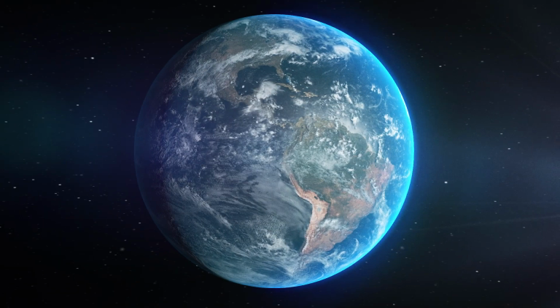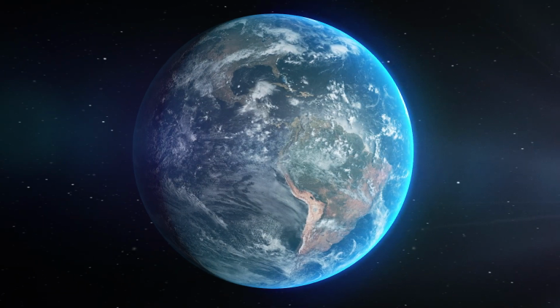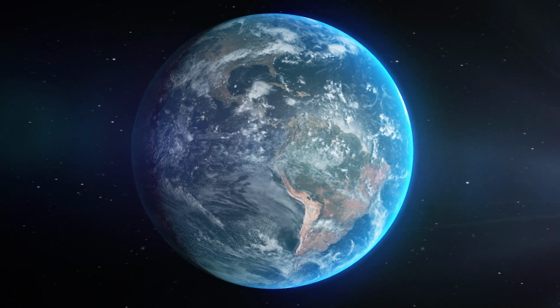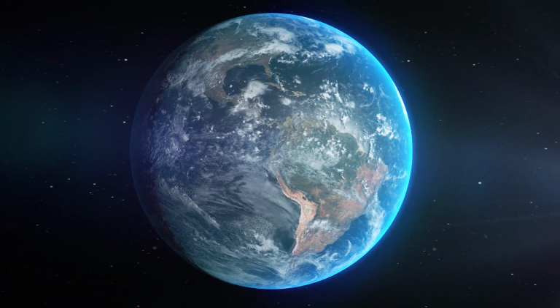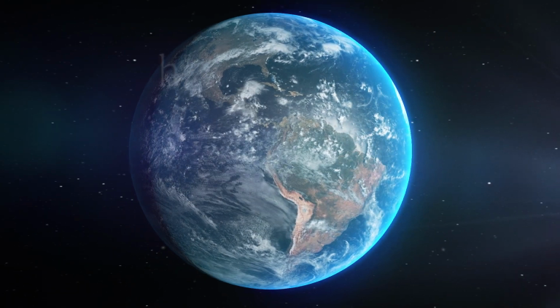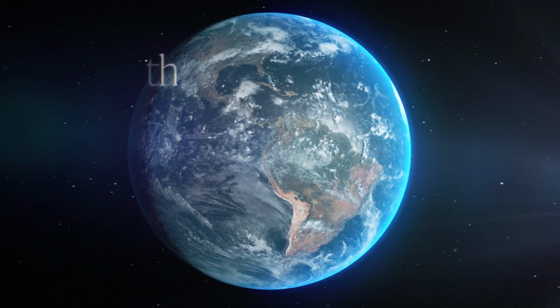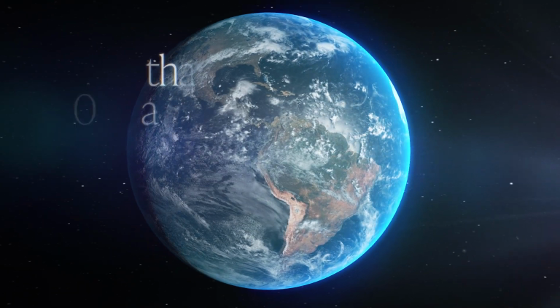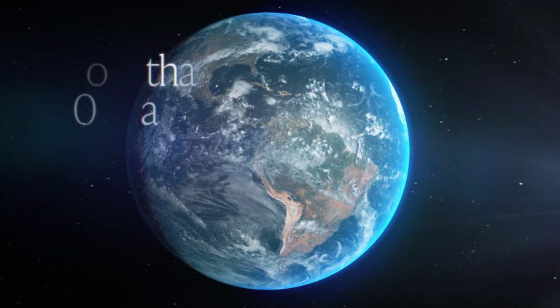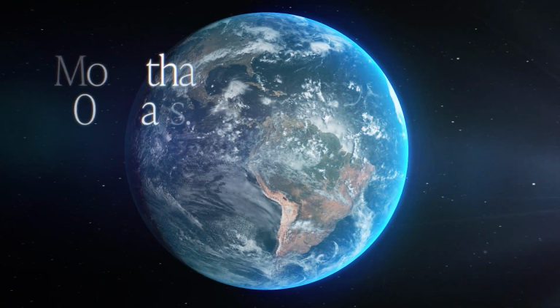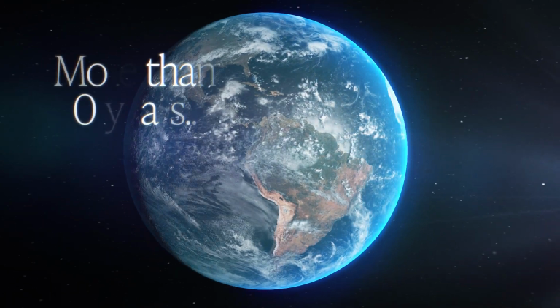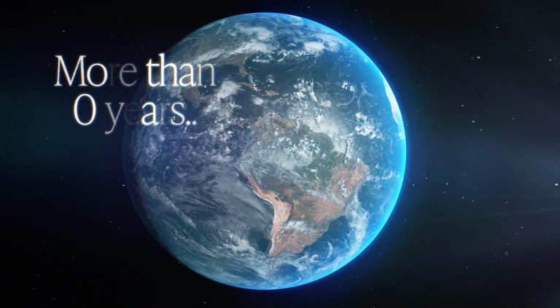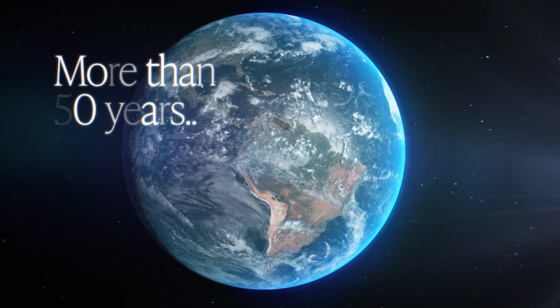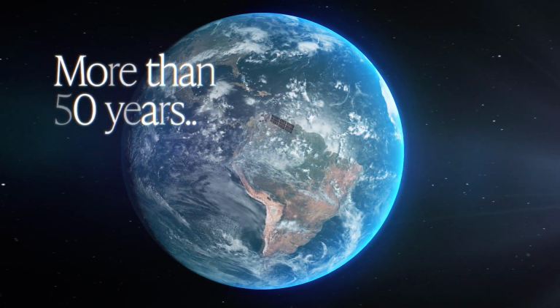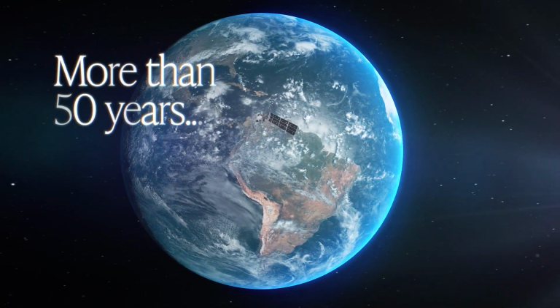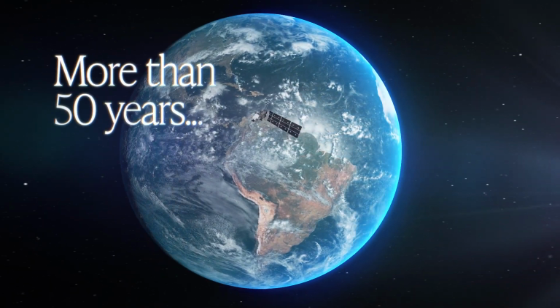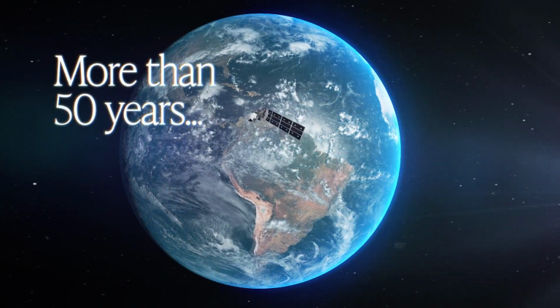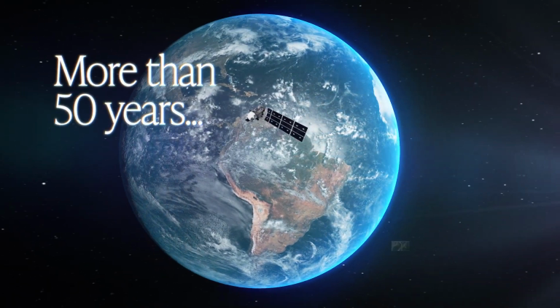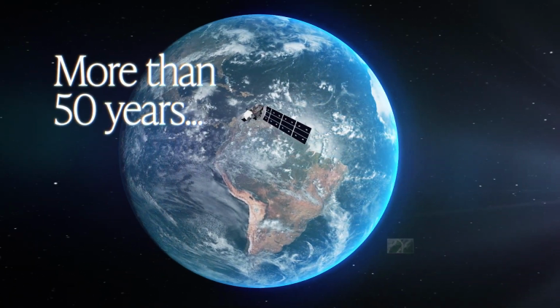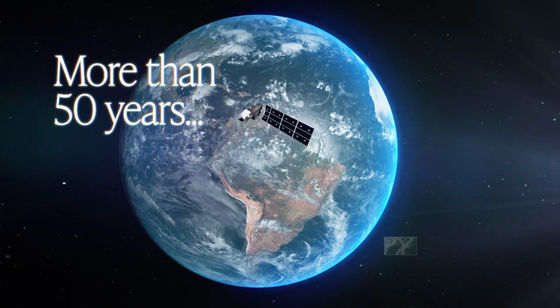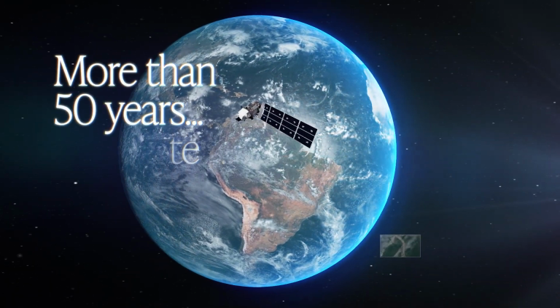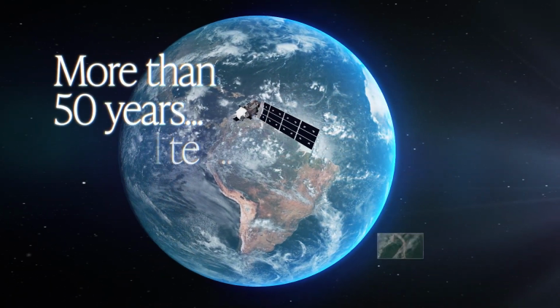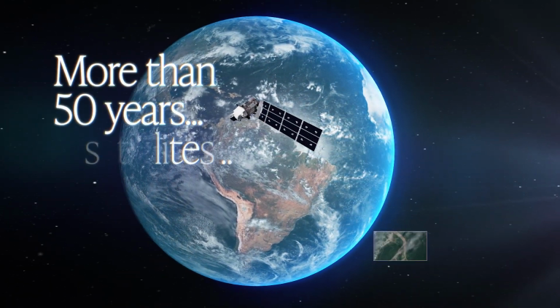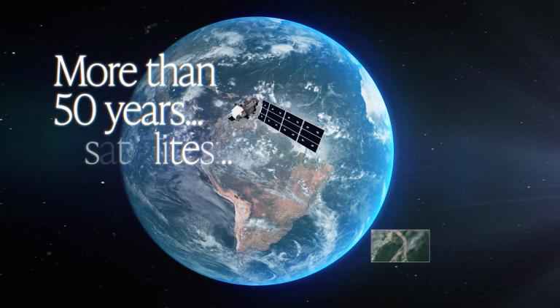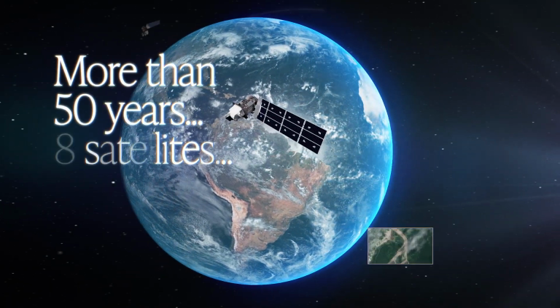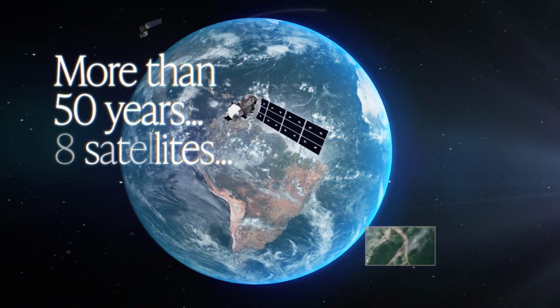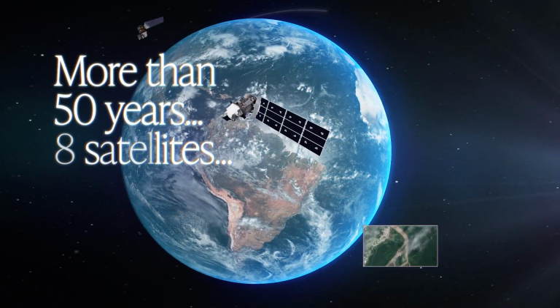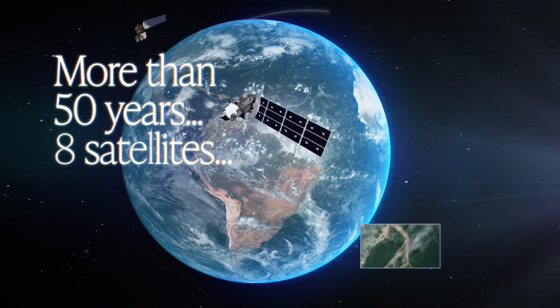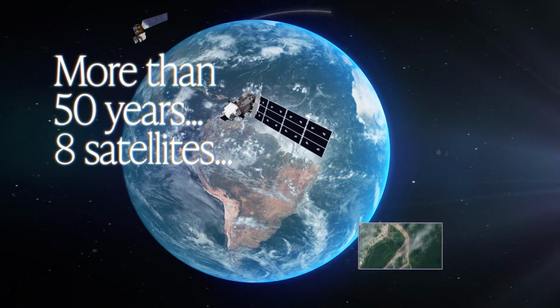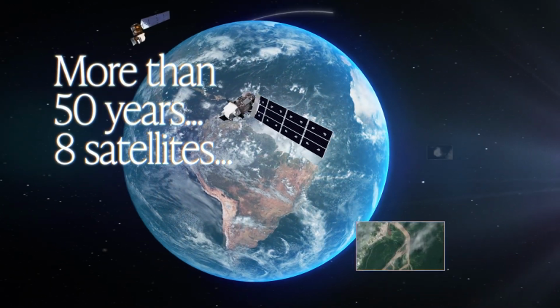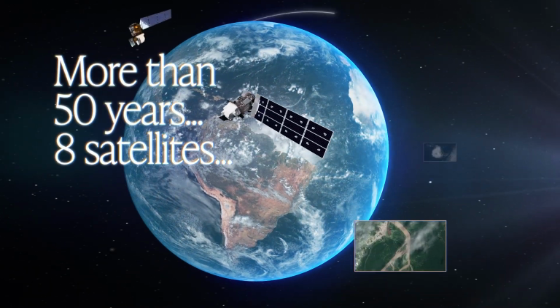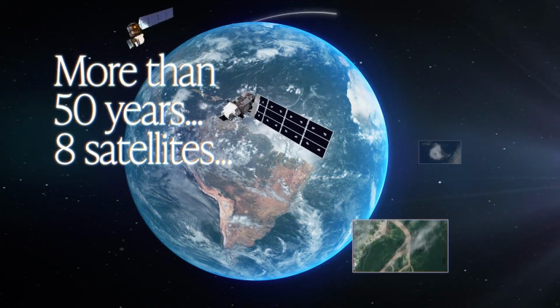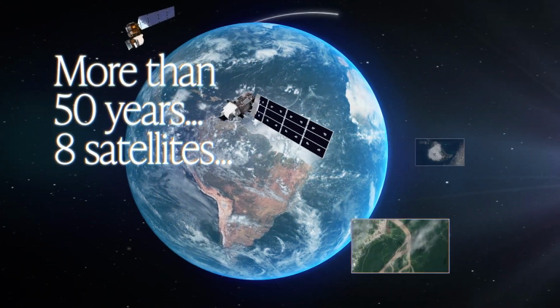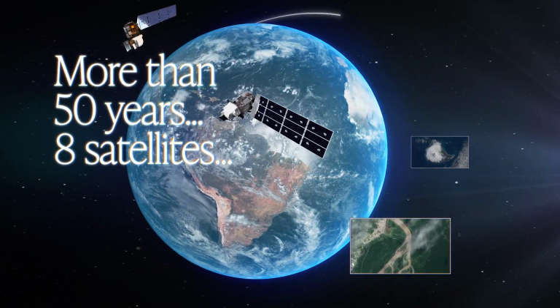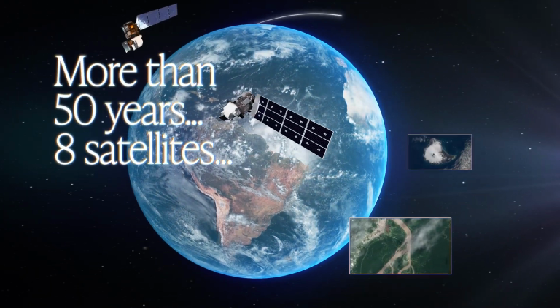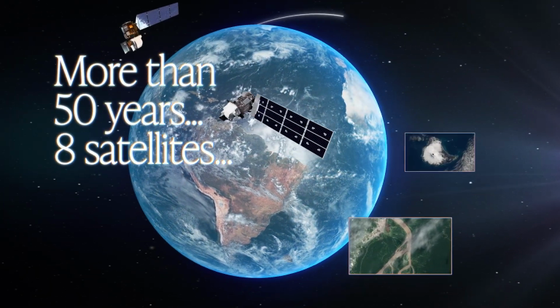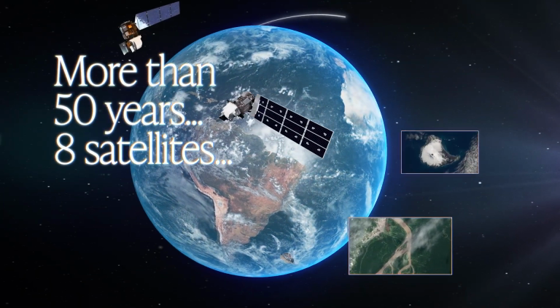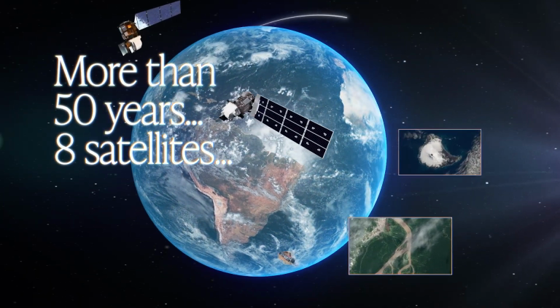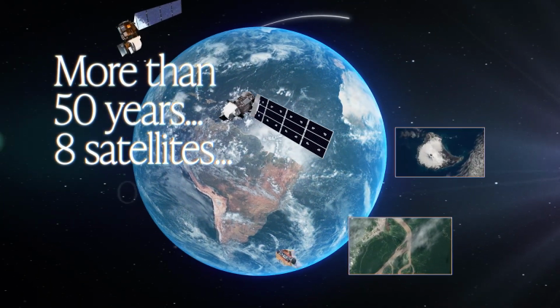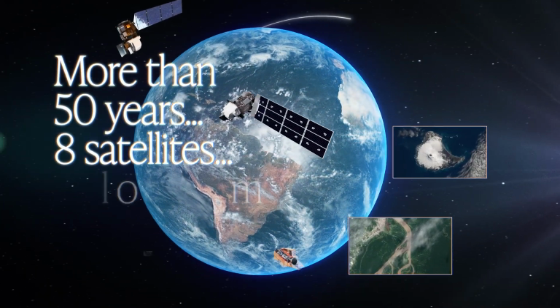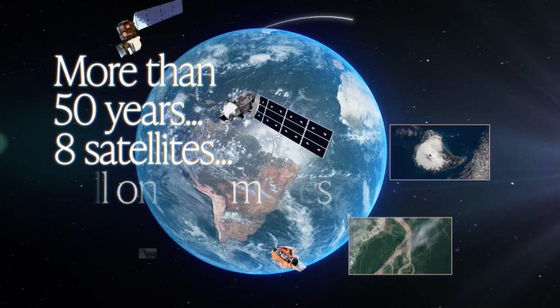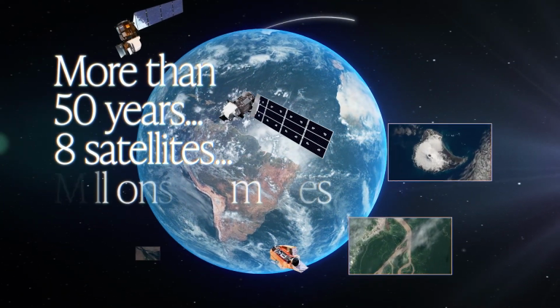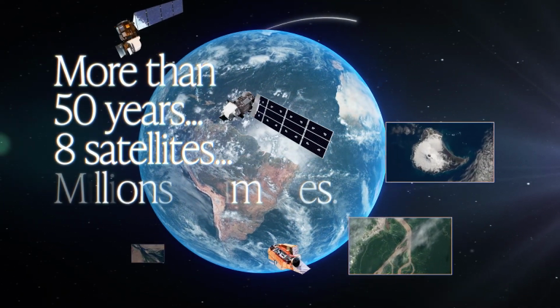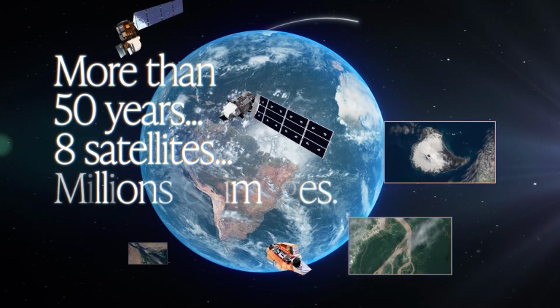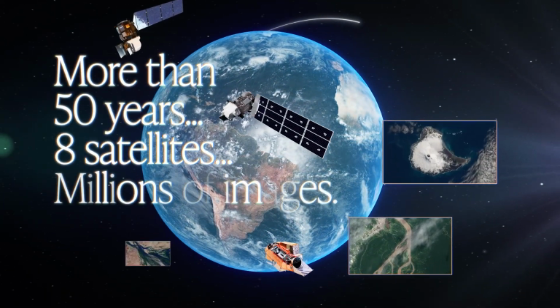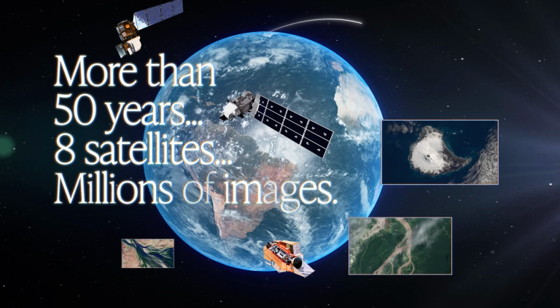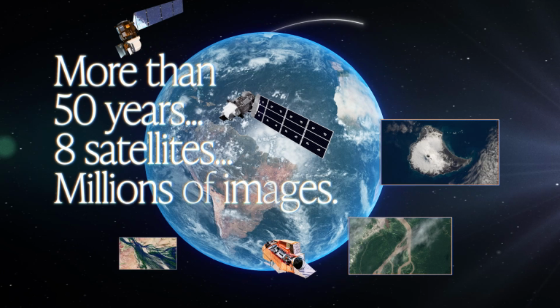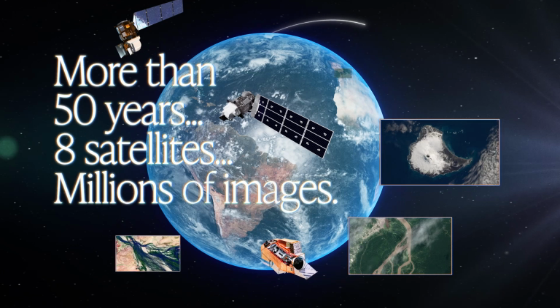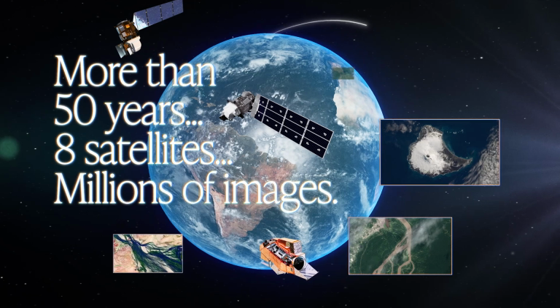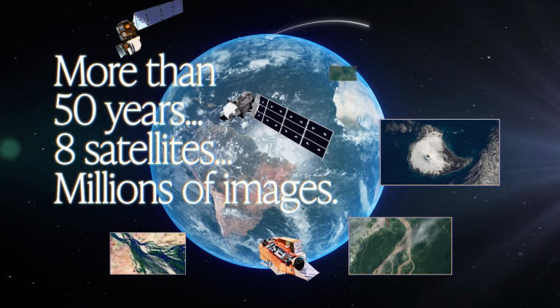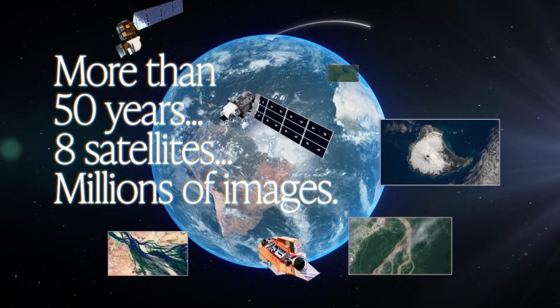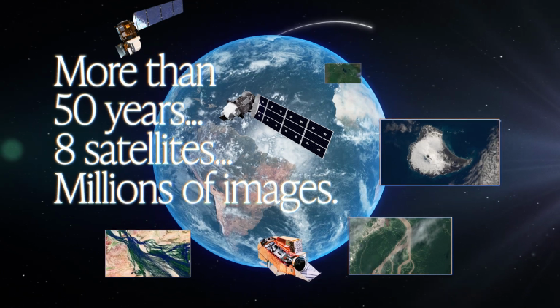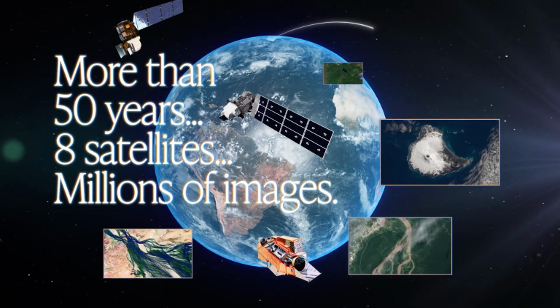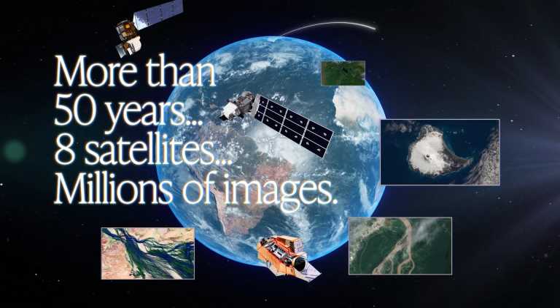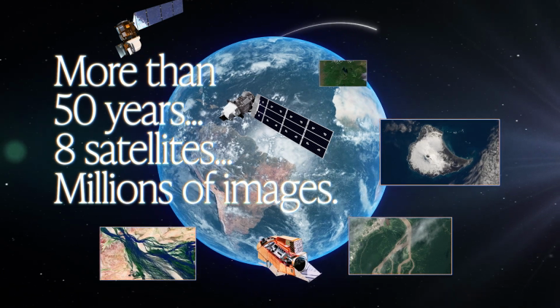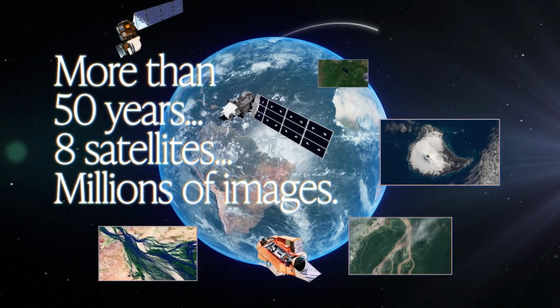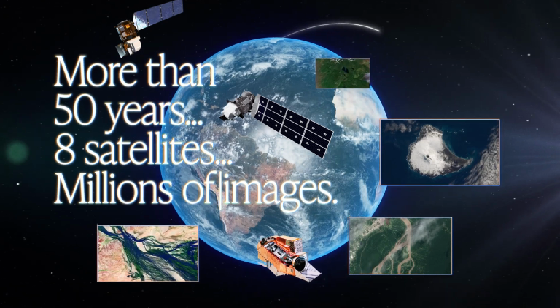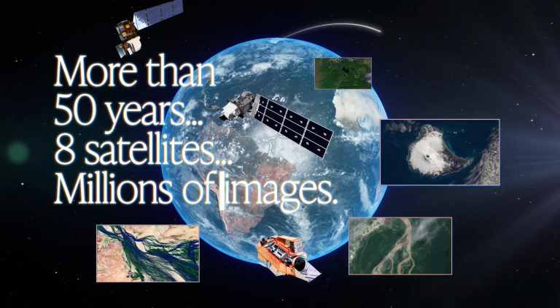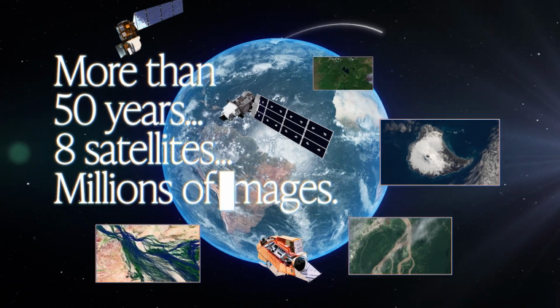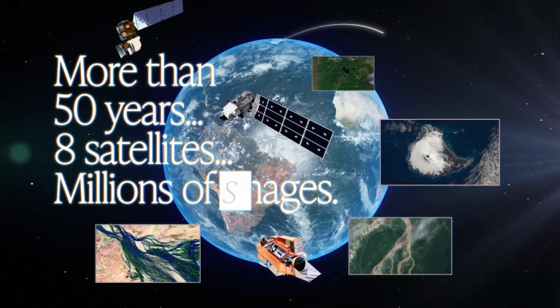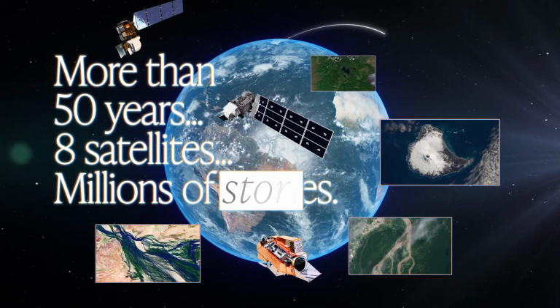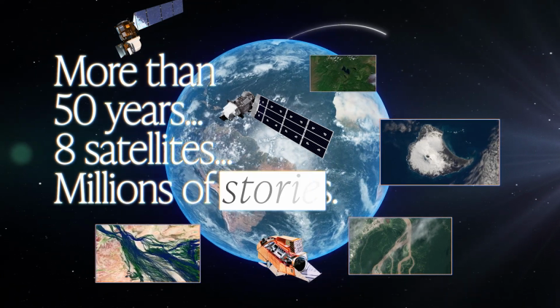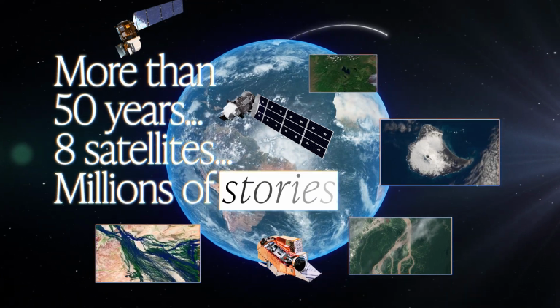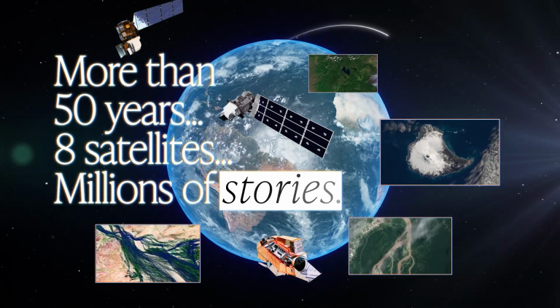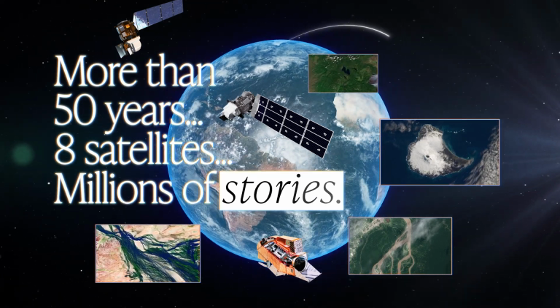More than 50 years. Eight satellites. Millions of images. Millions of stories.